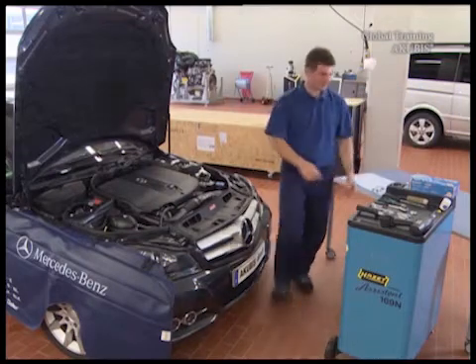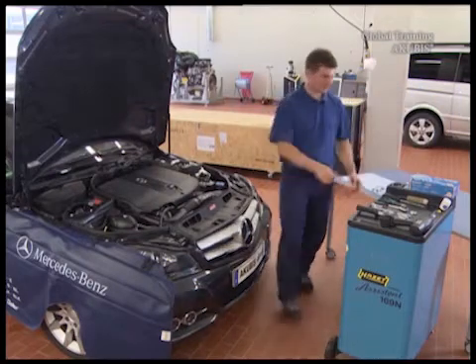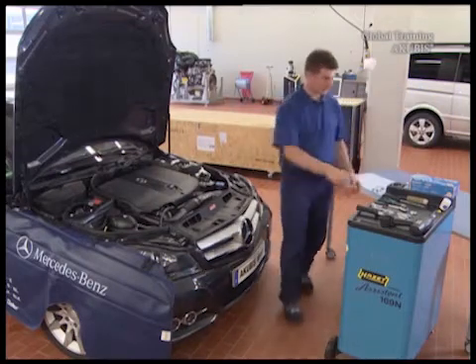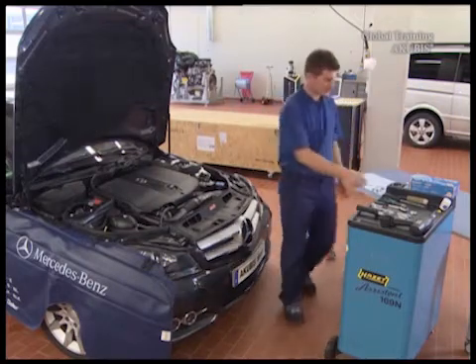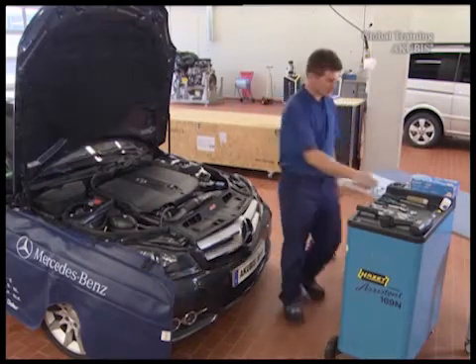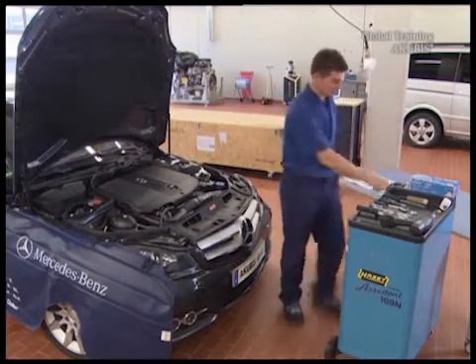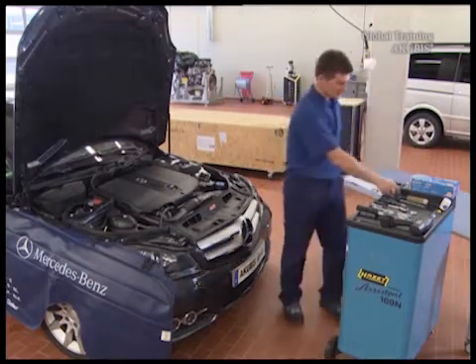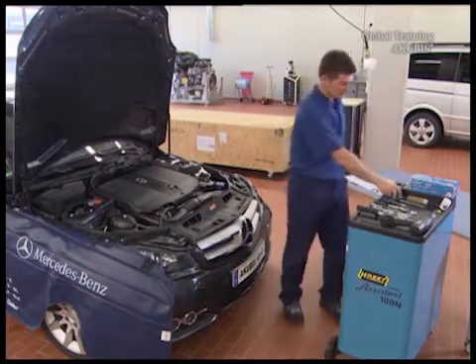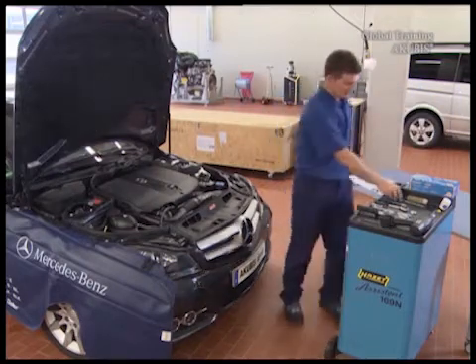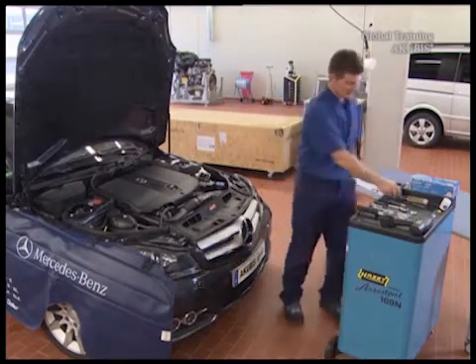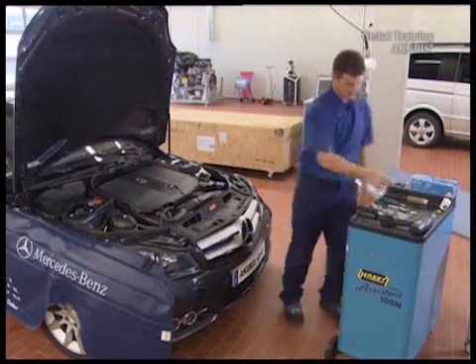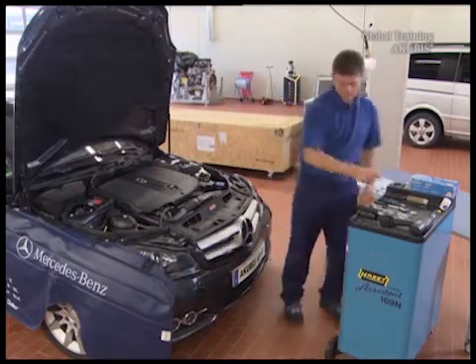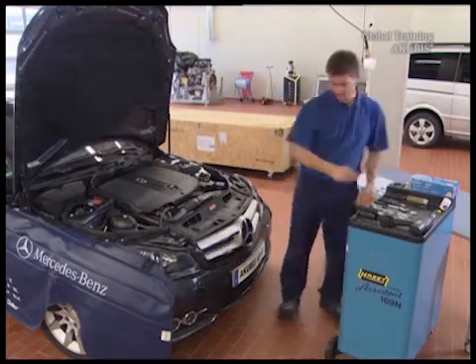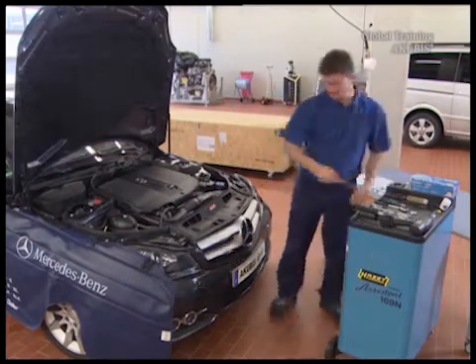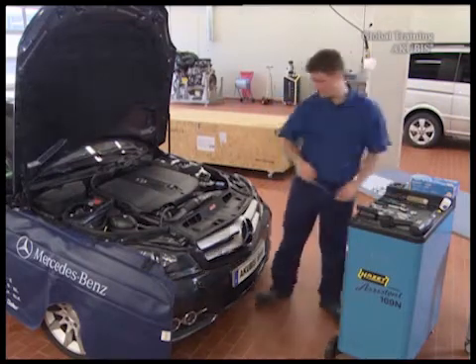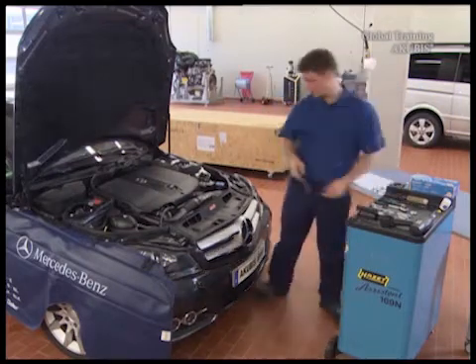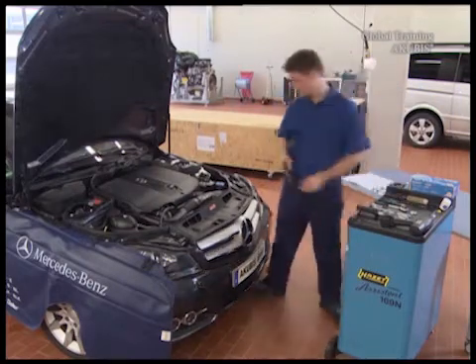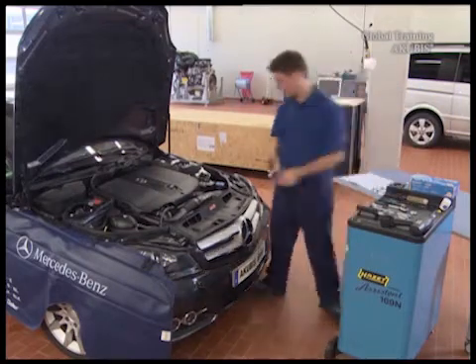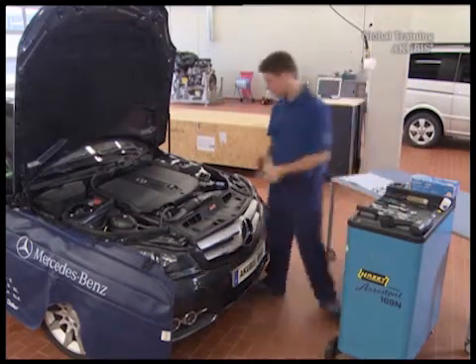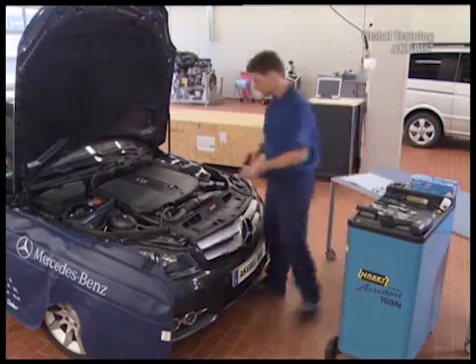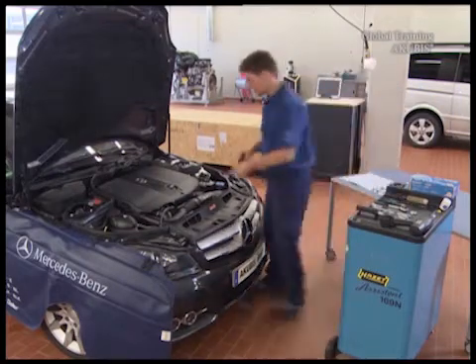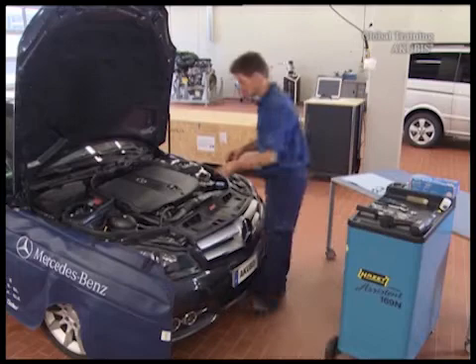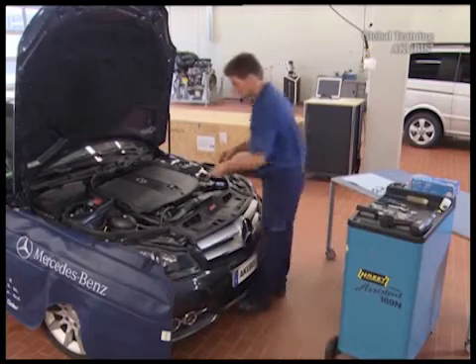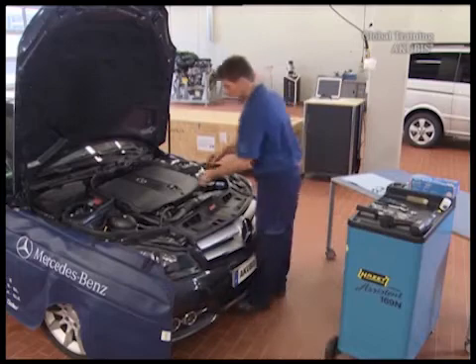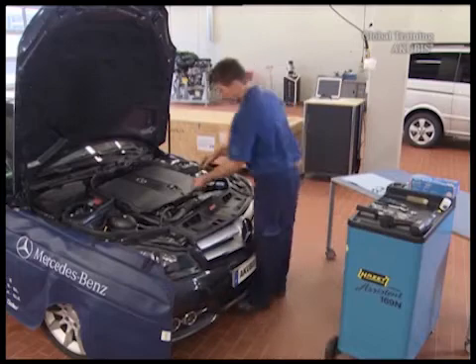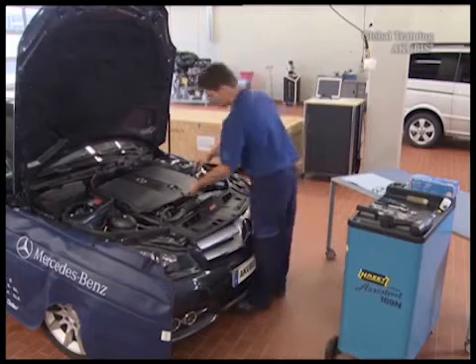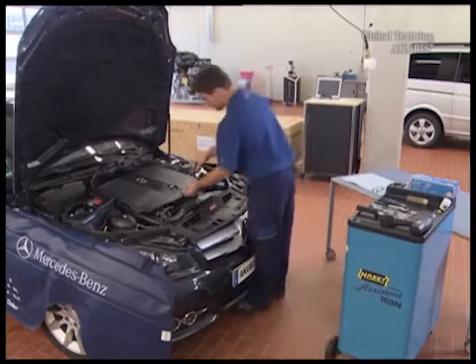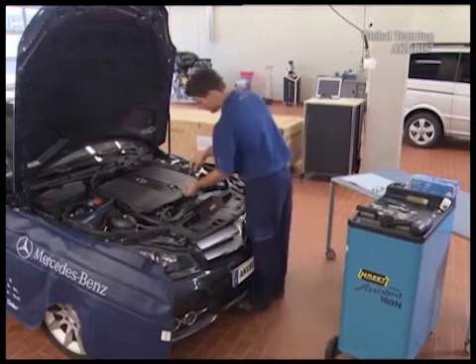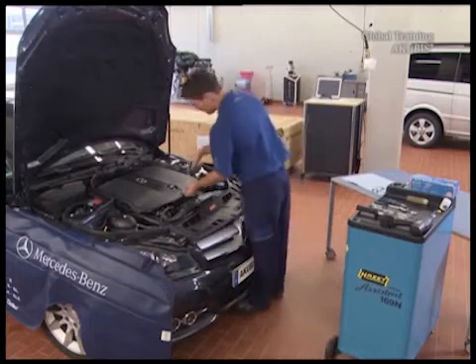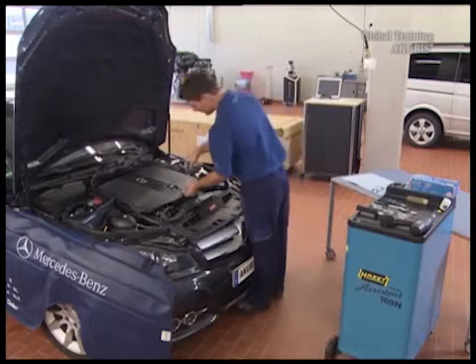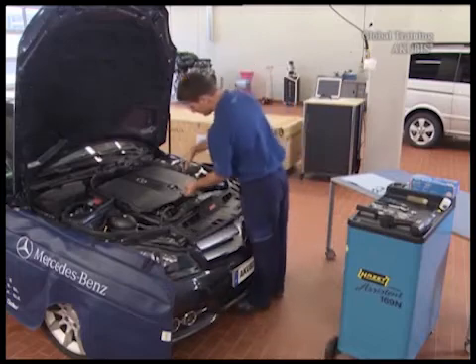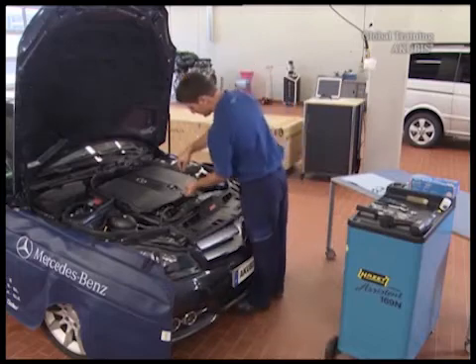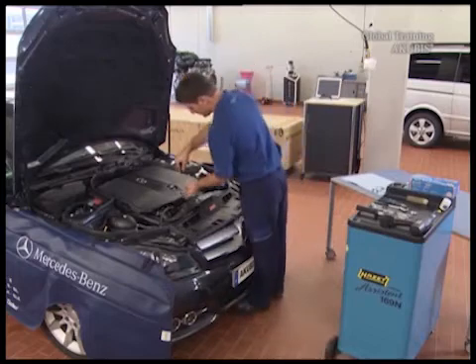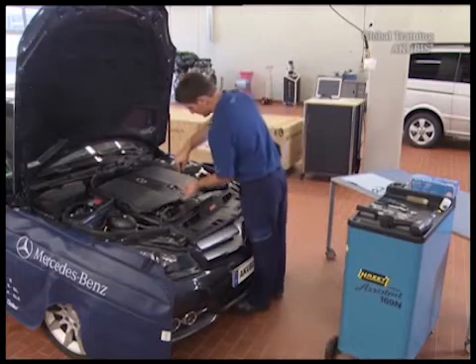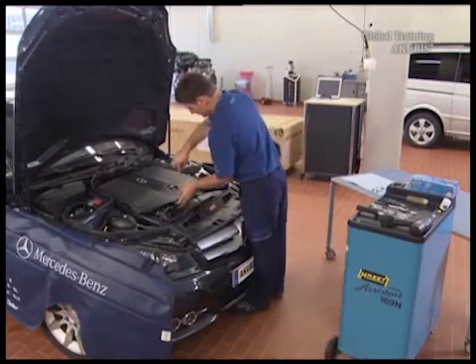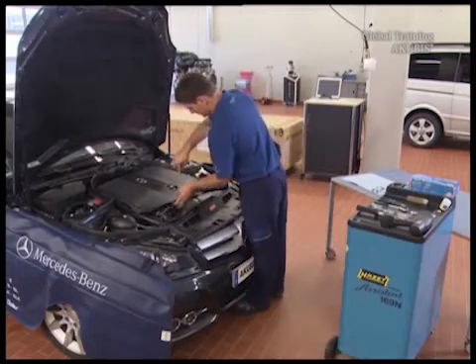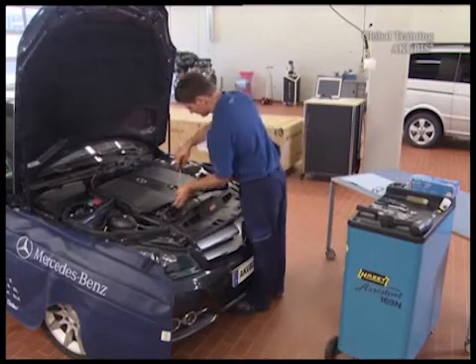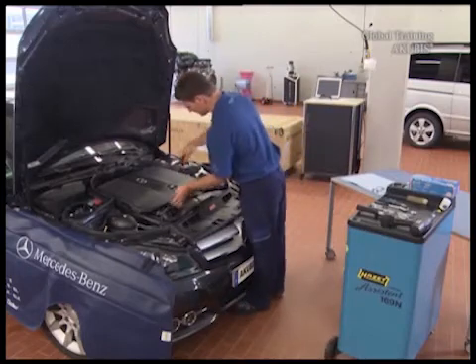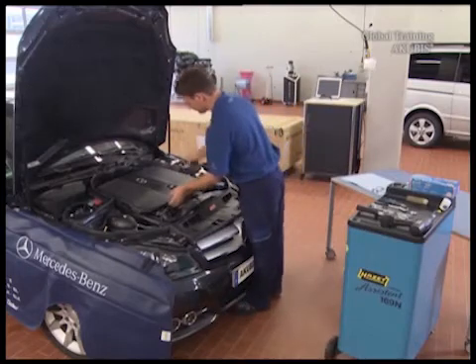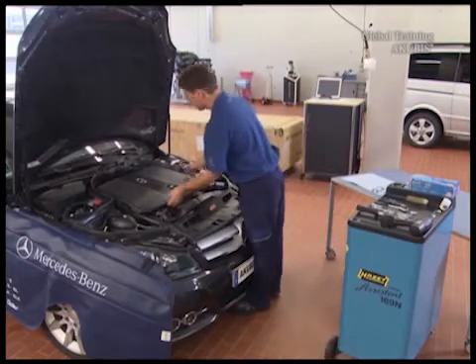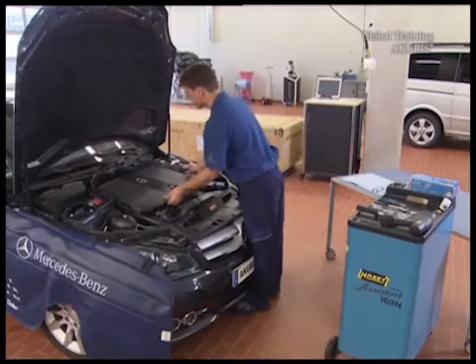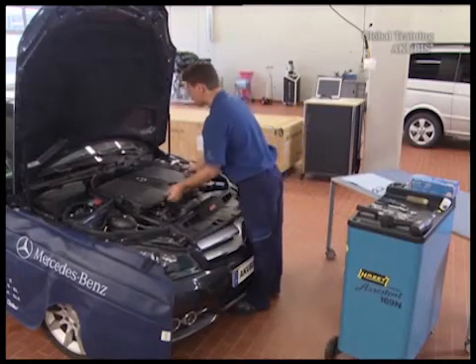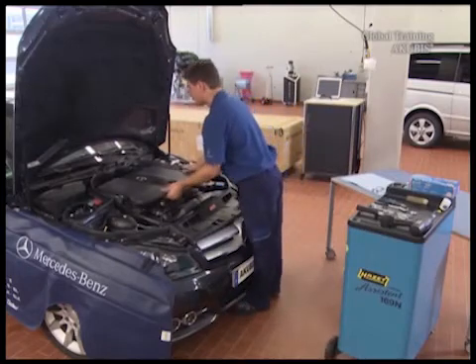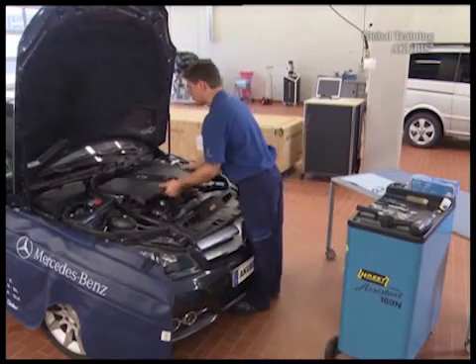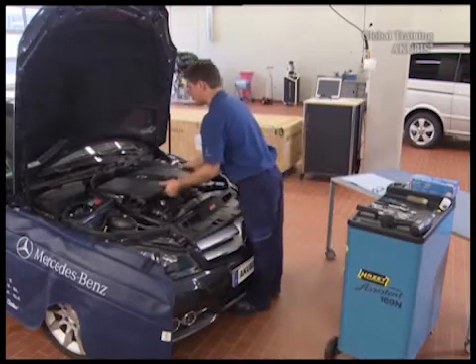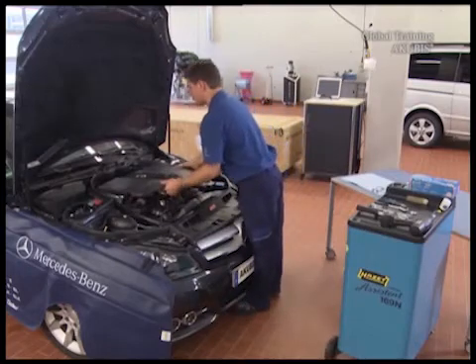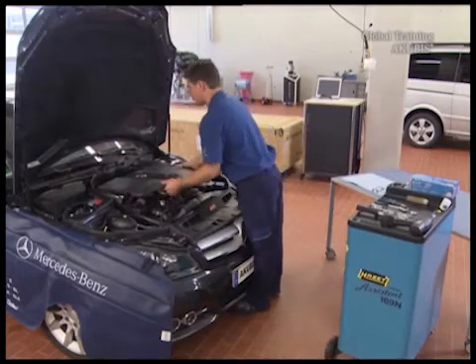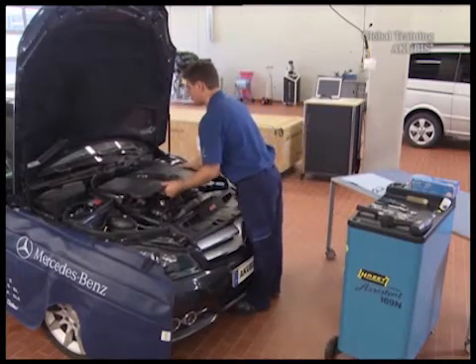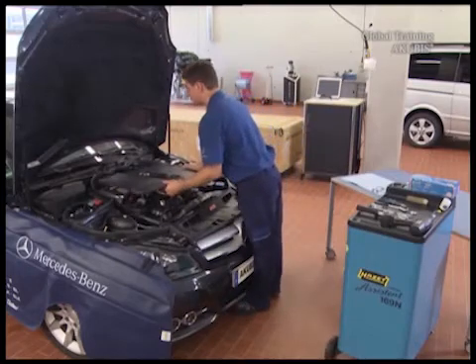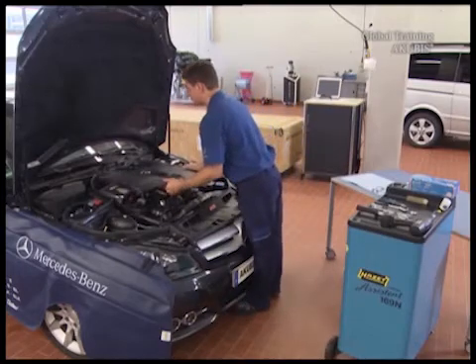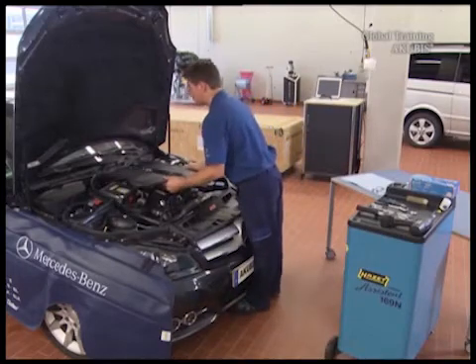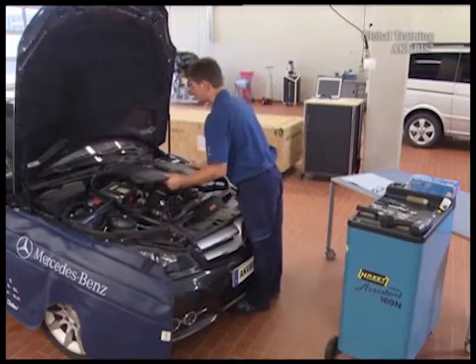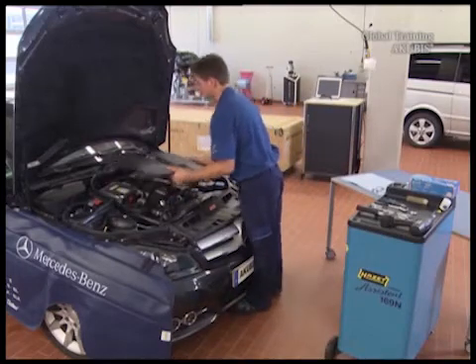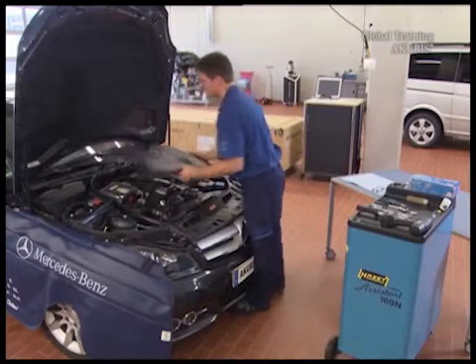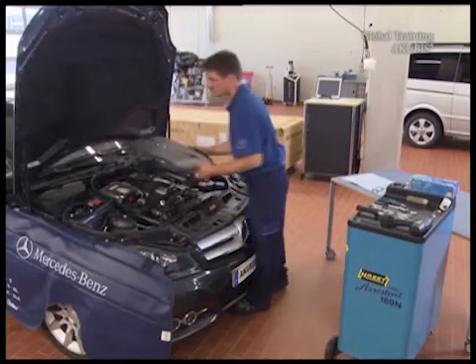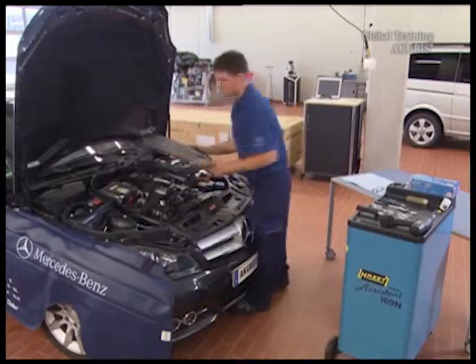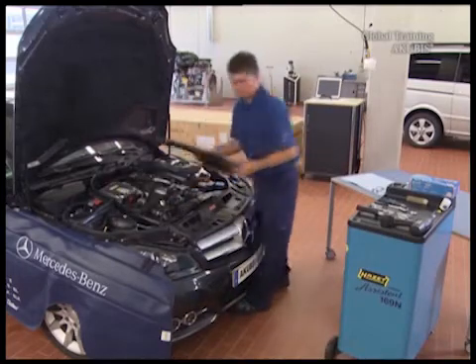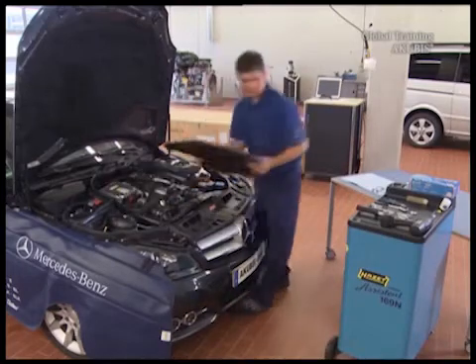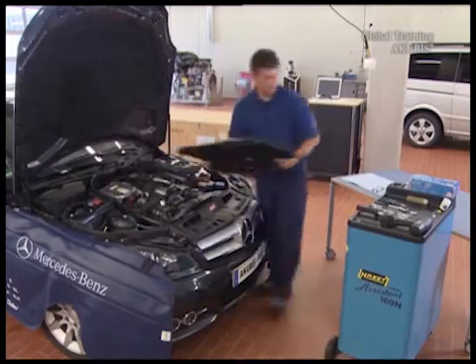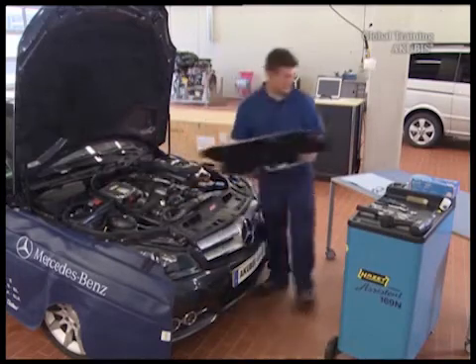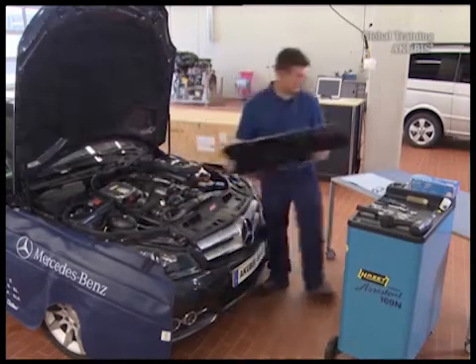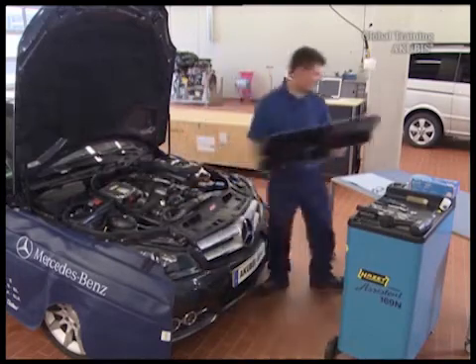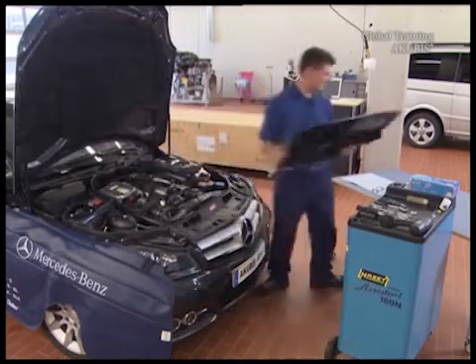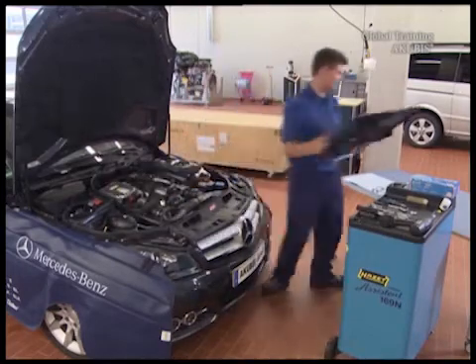Replace the injectors for the OM651. Your first step: remove the engine cover.